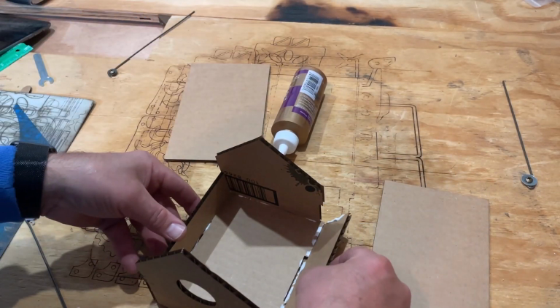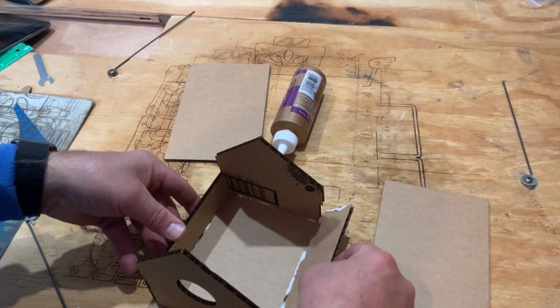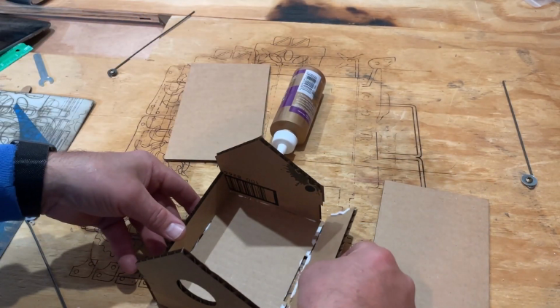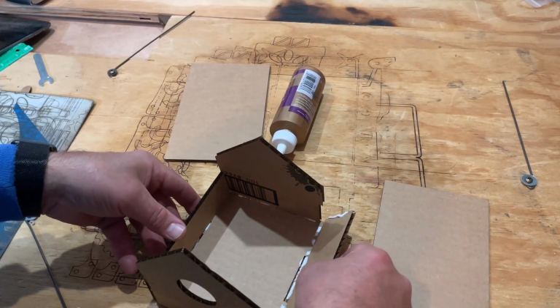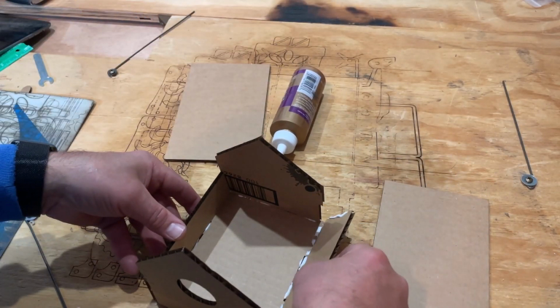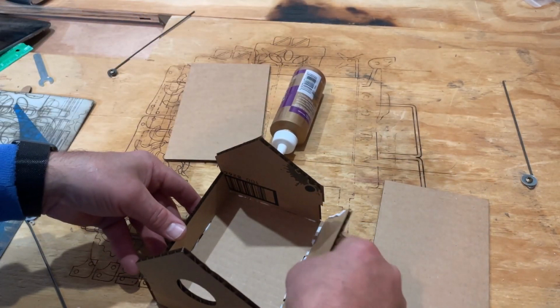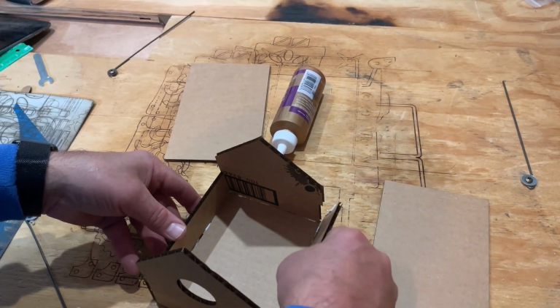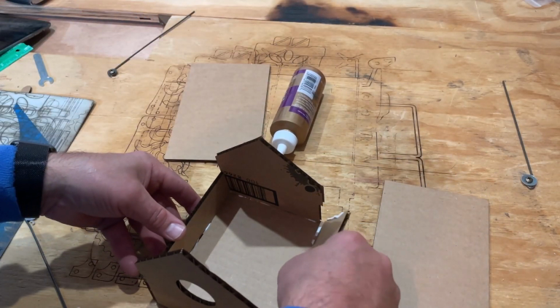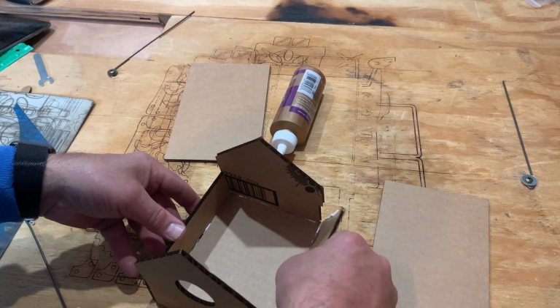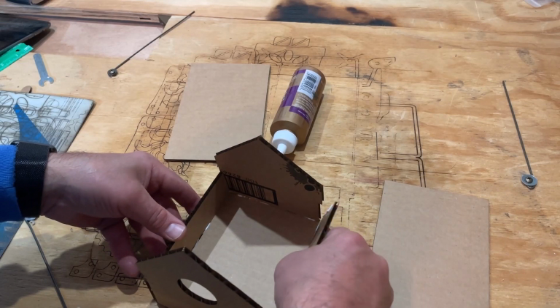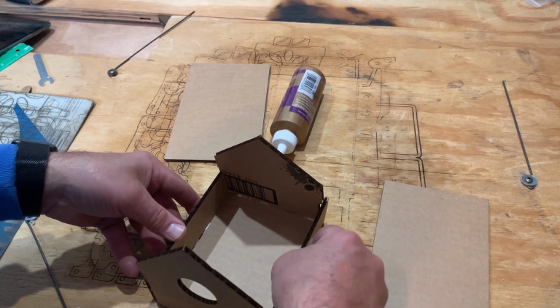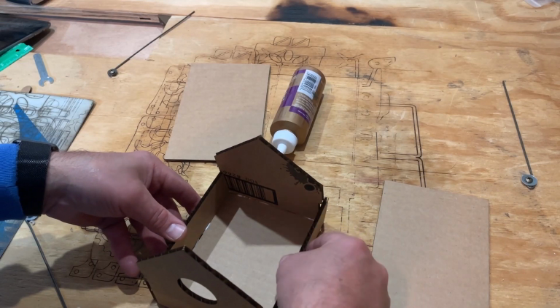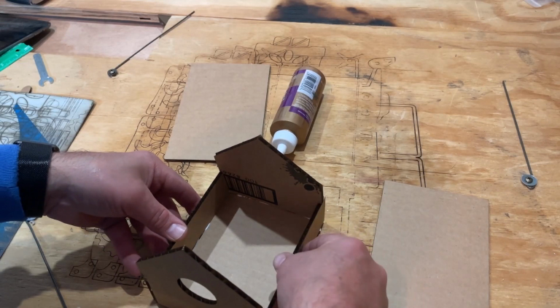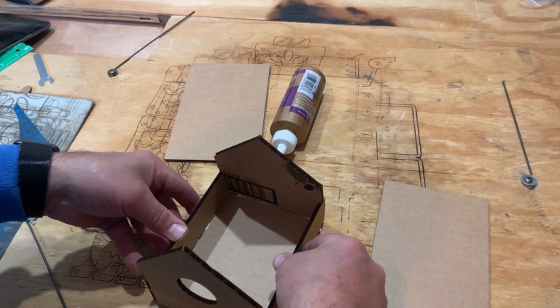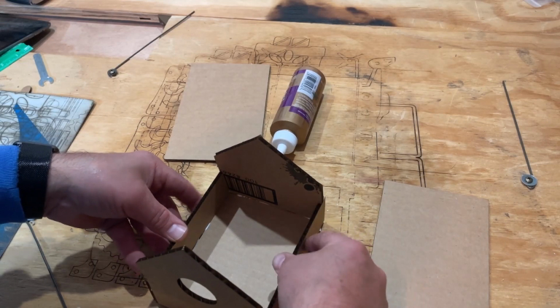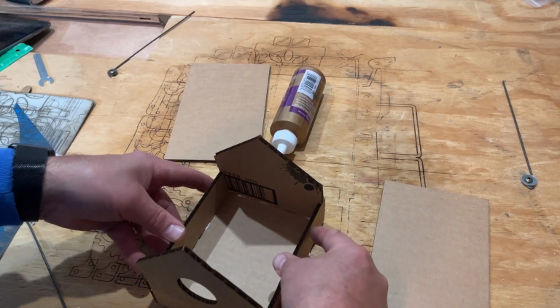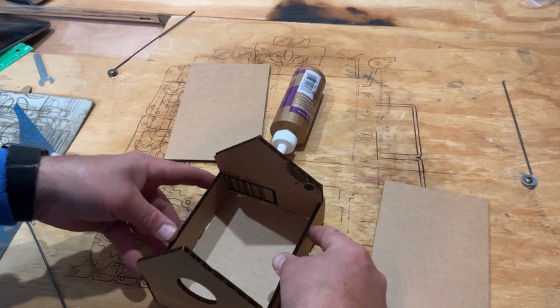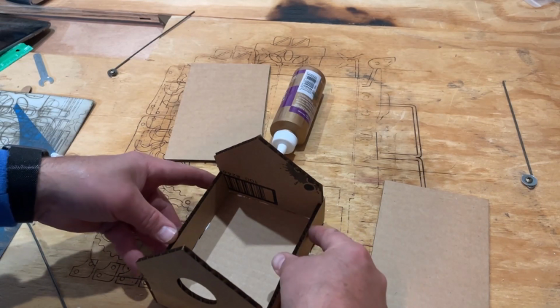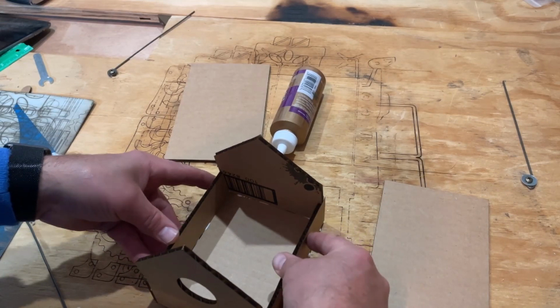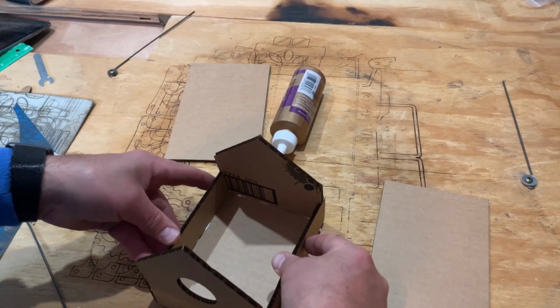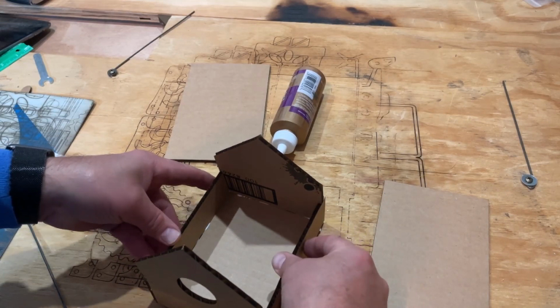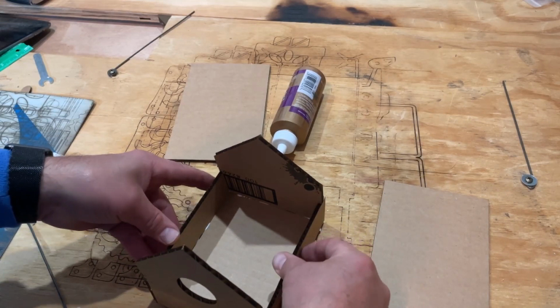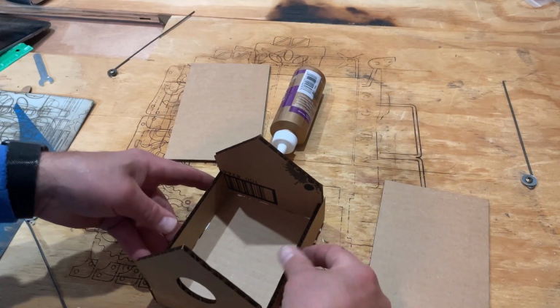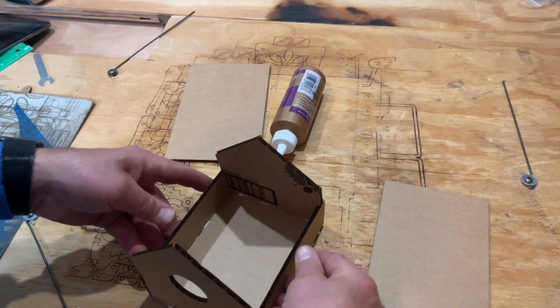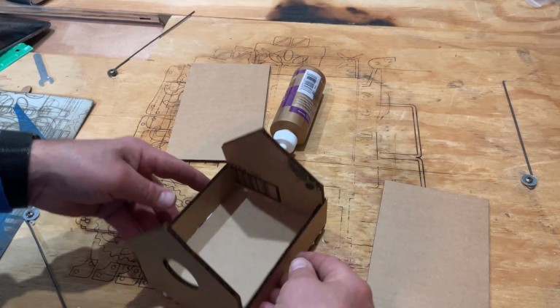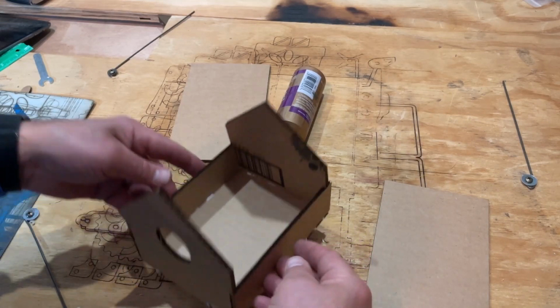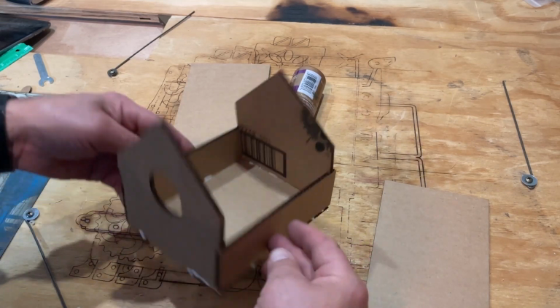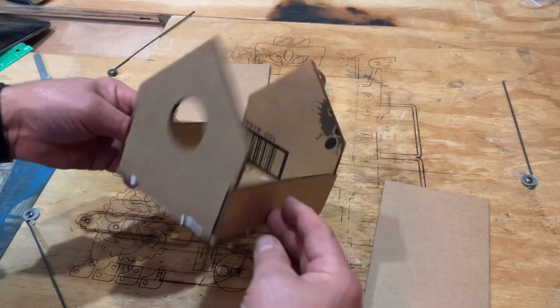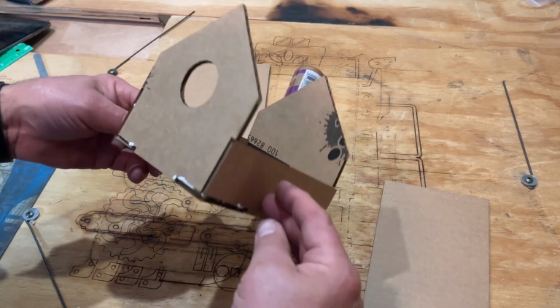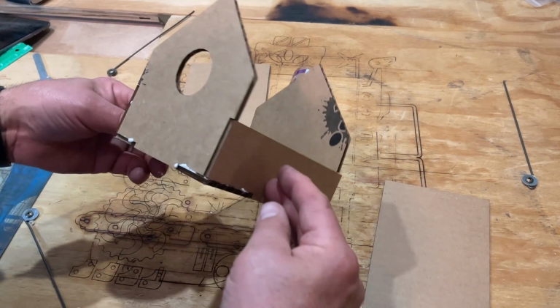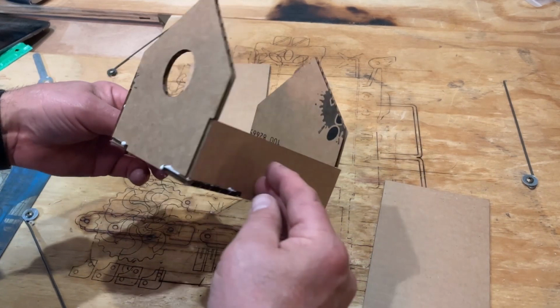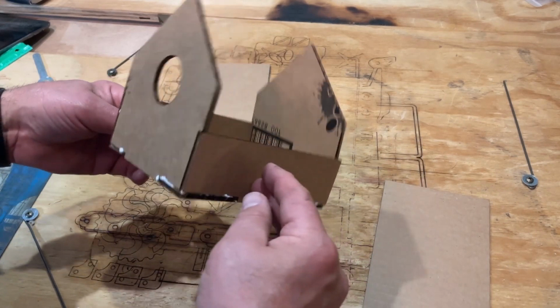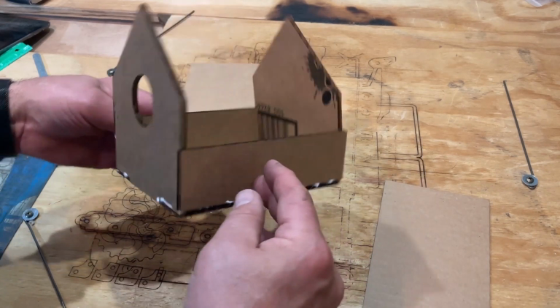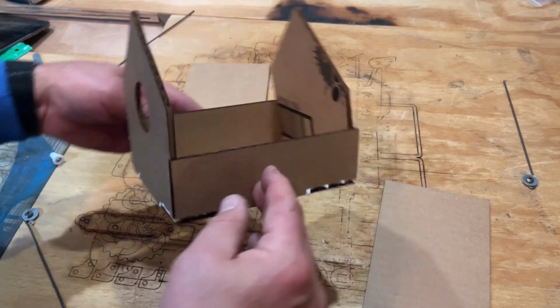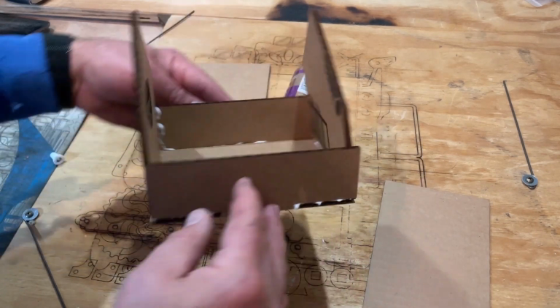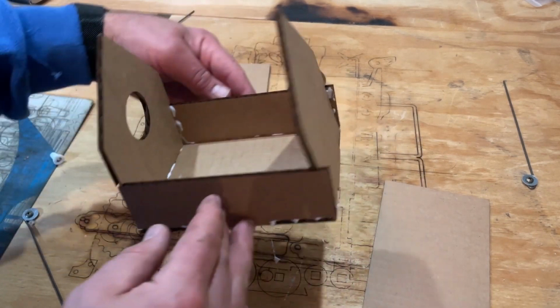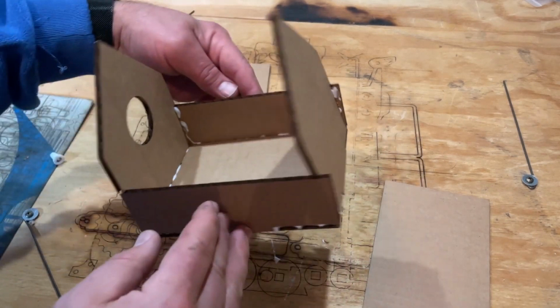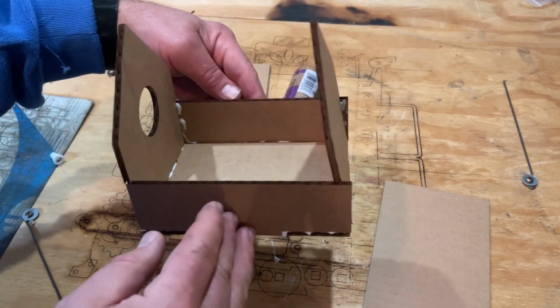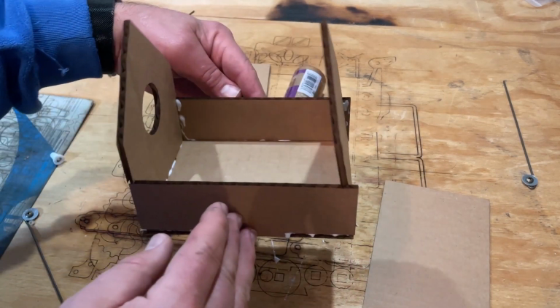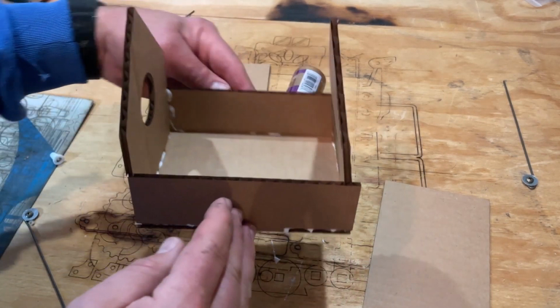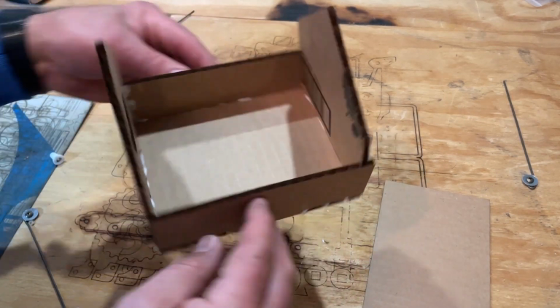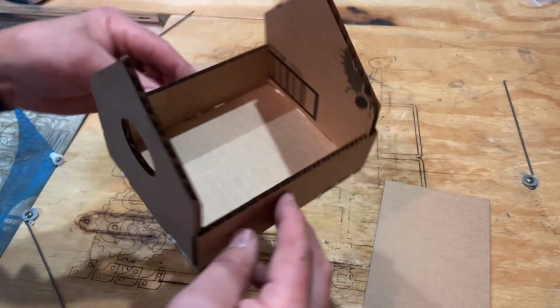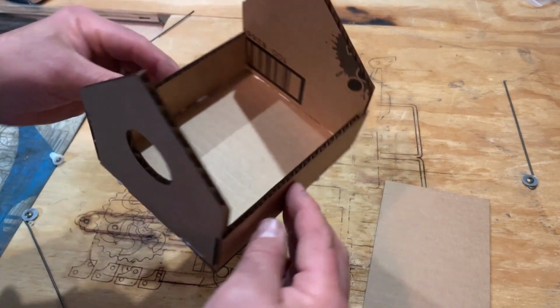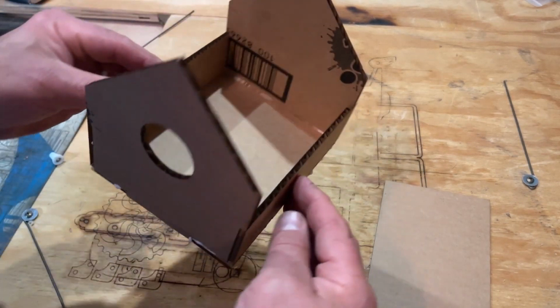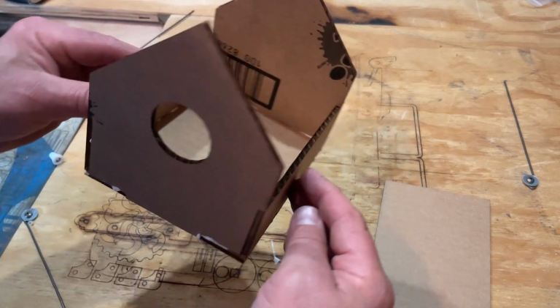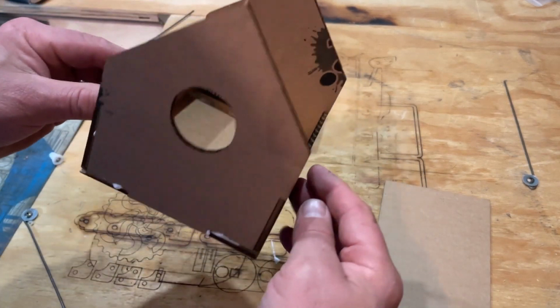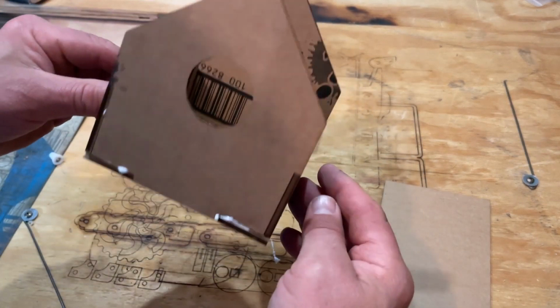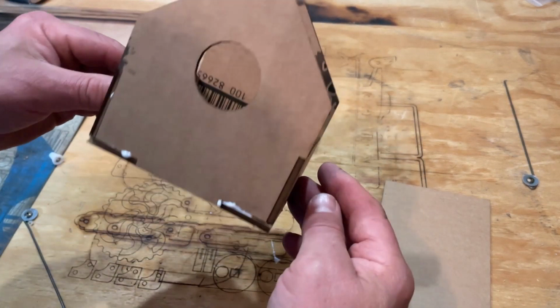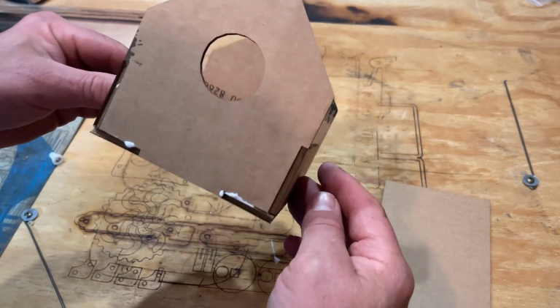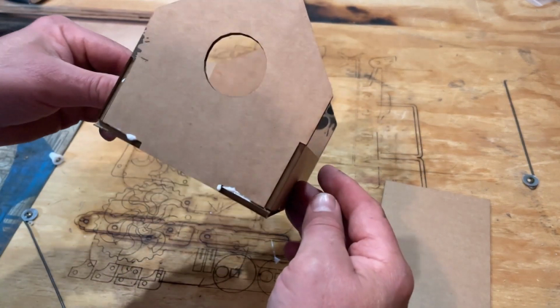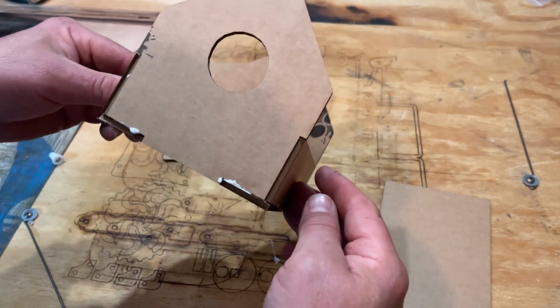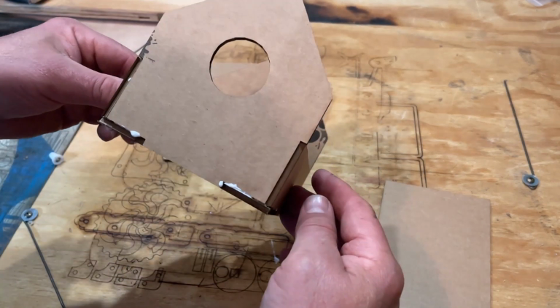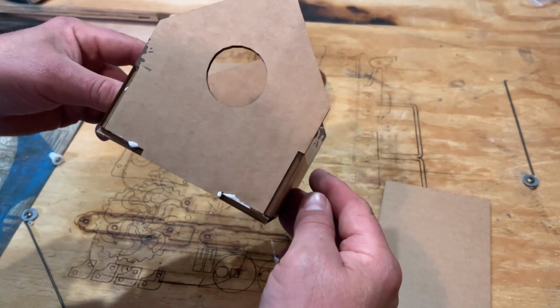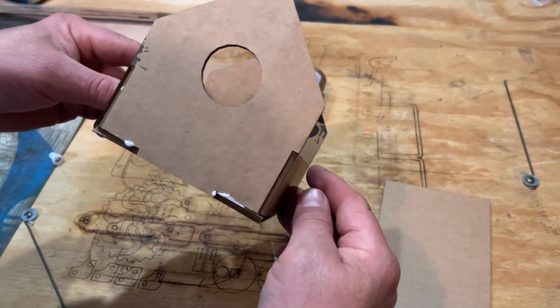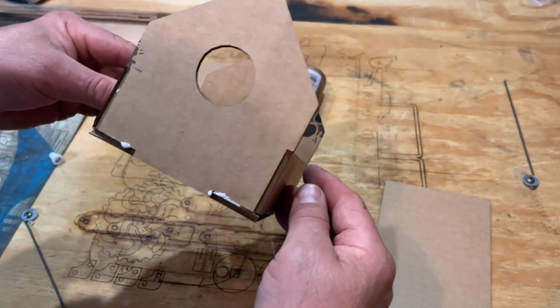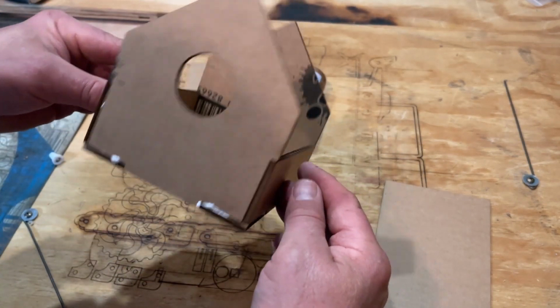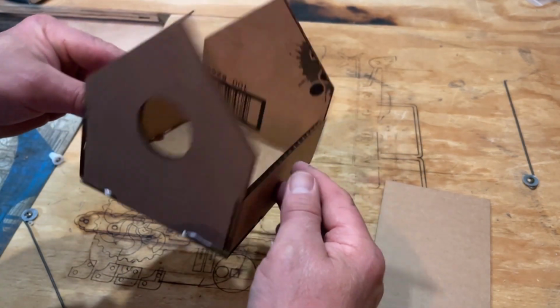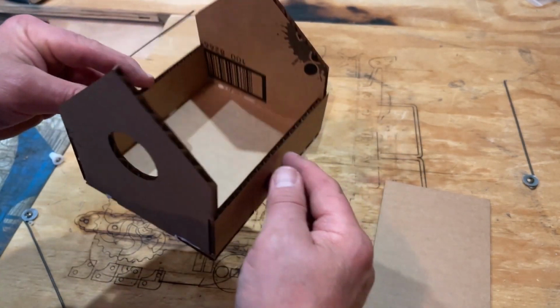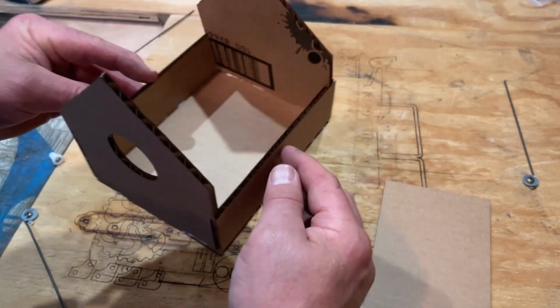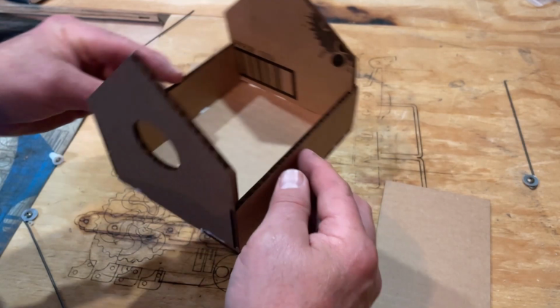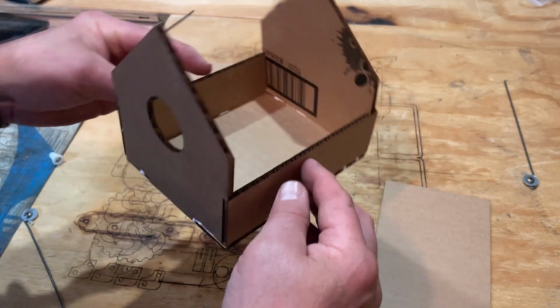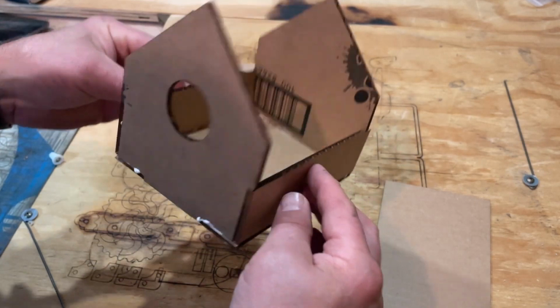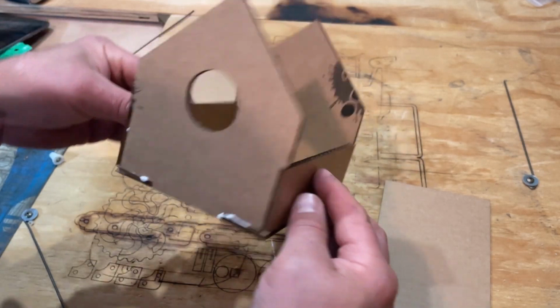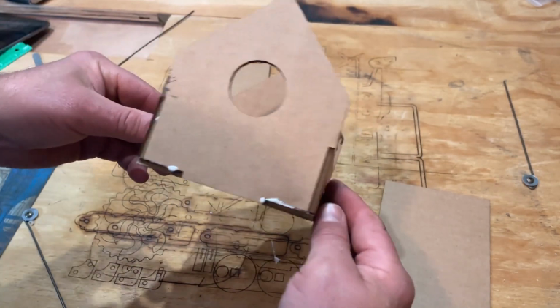Bingo! Friends, that is how quickly you can assemble the birdhouse.